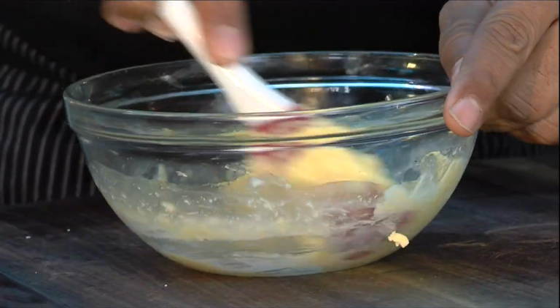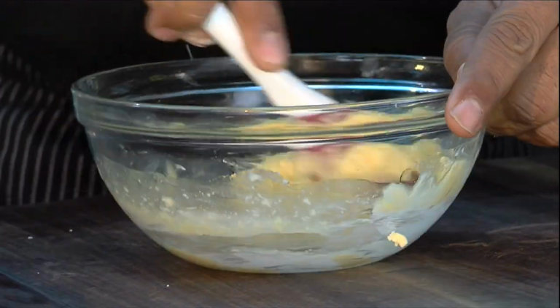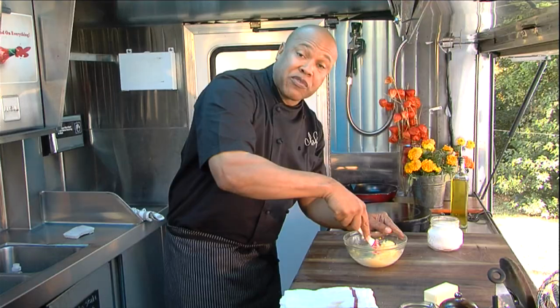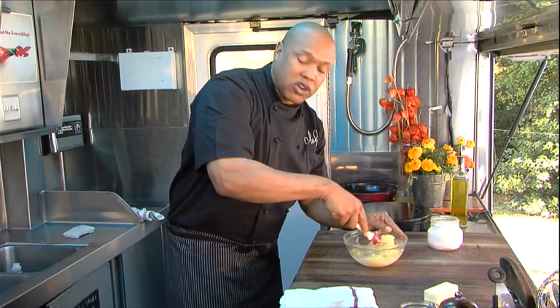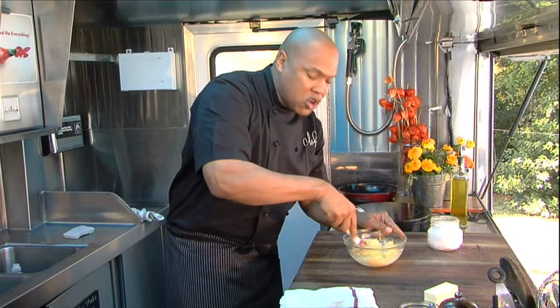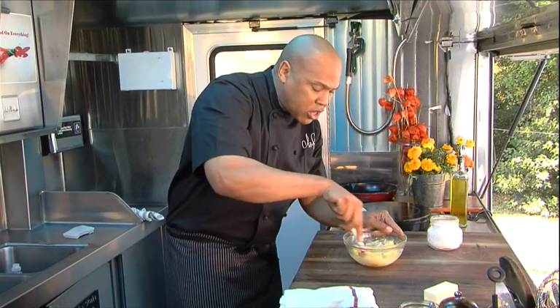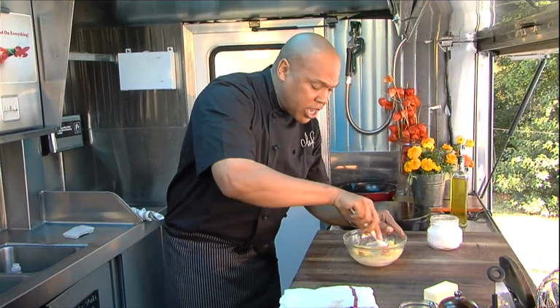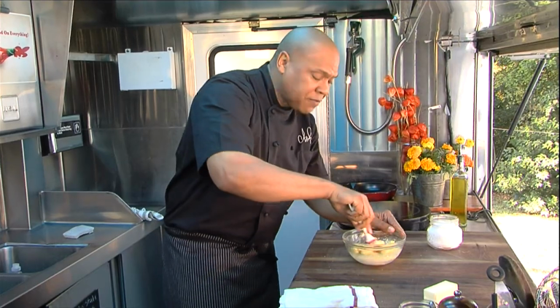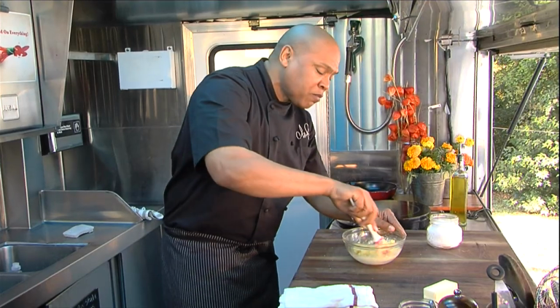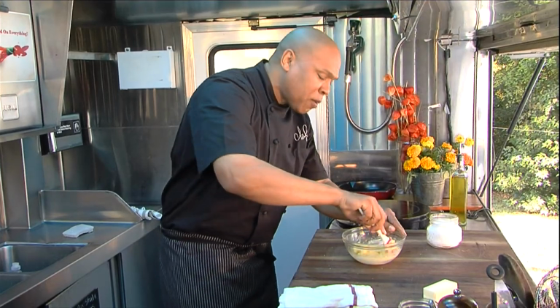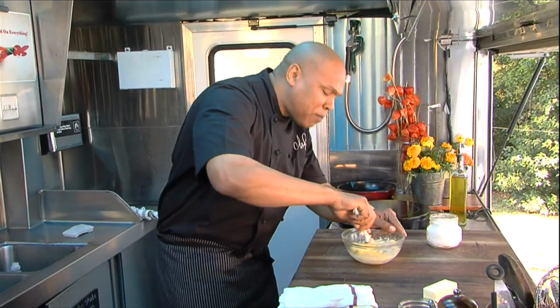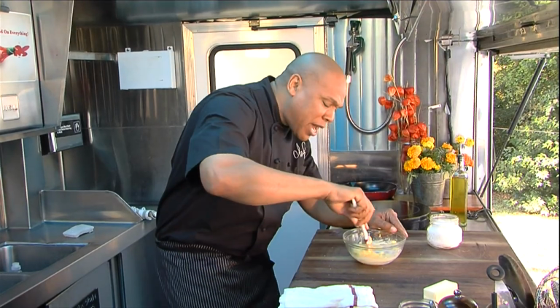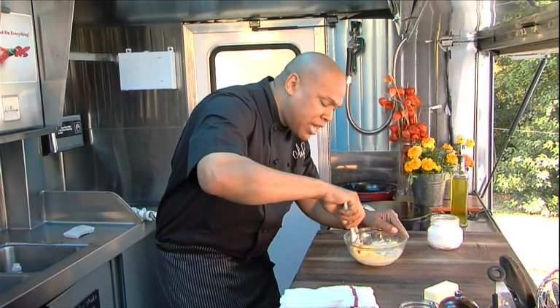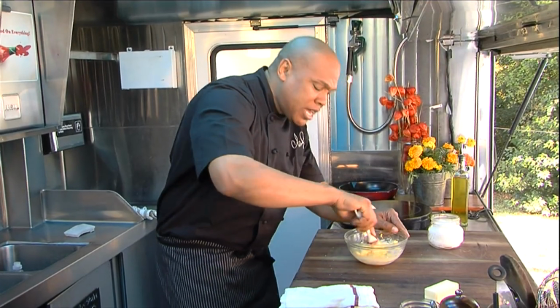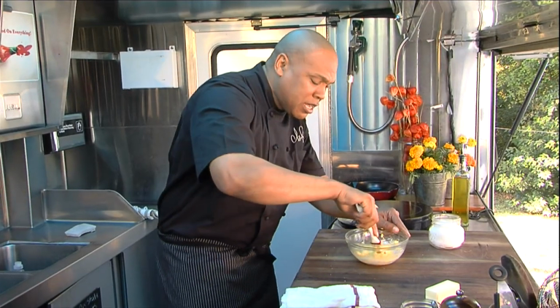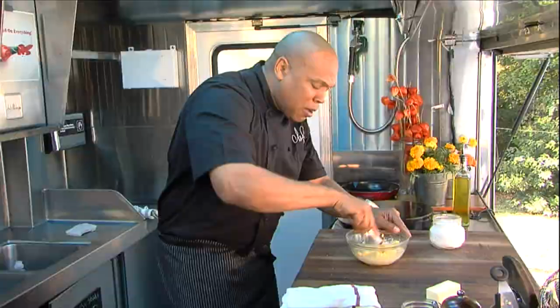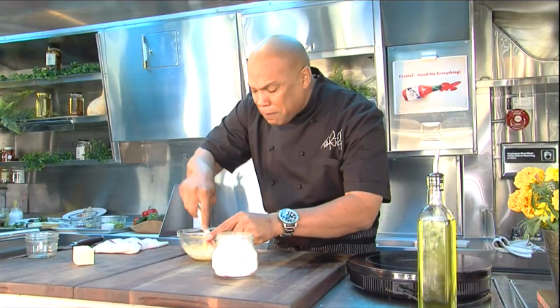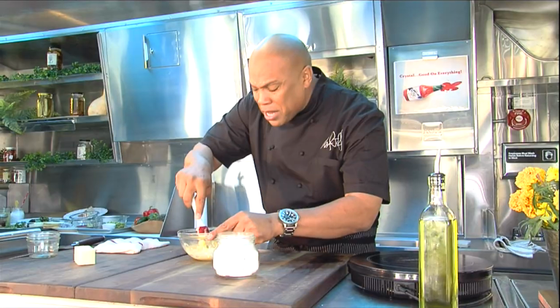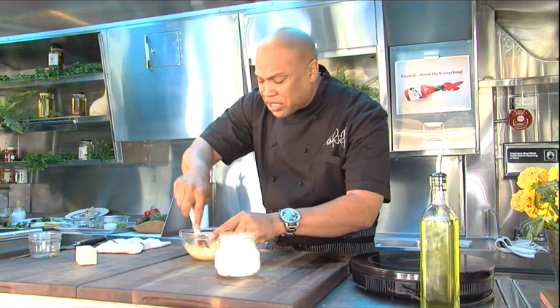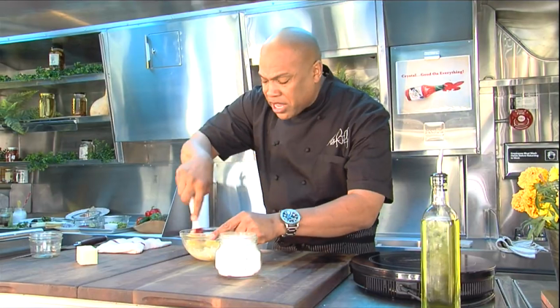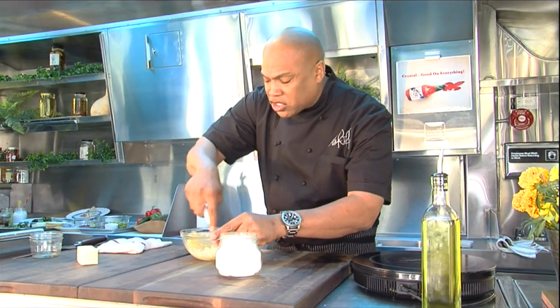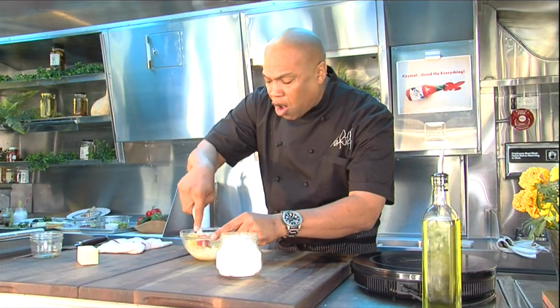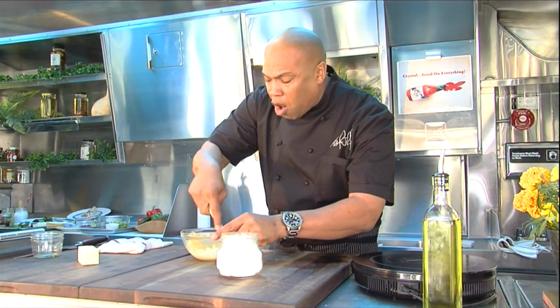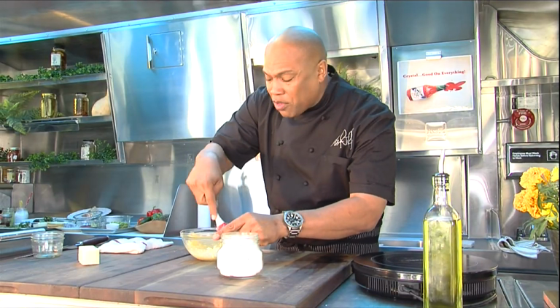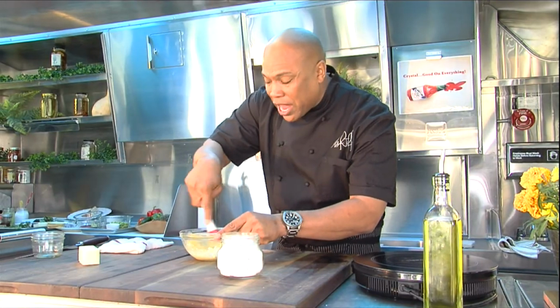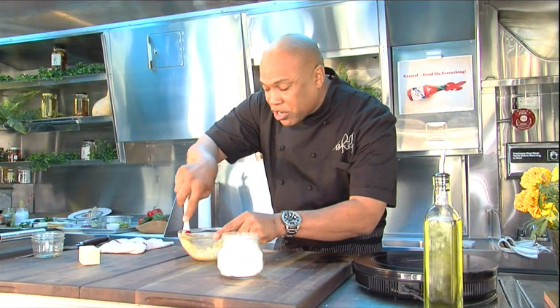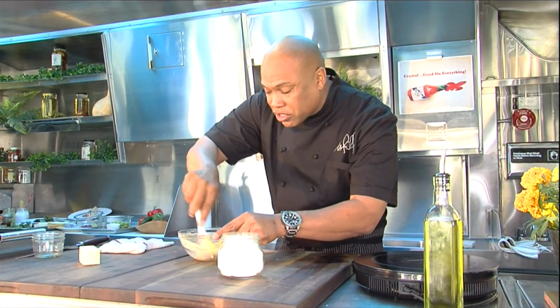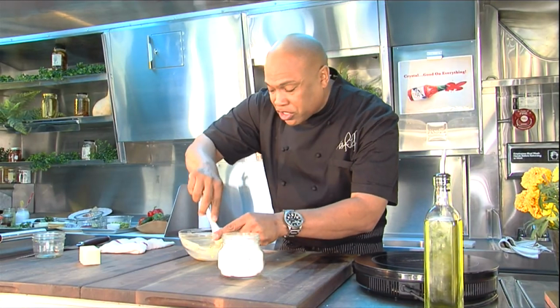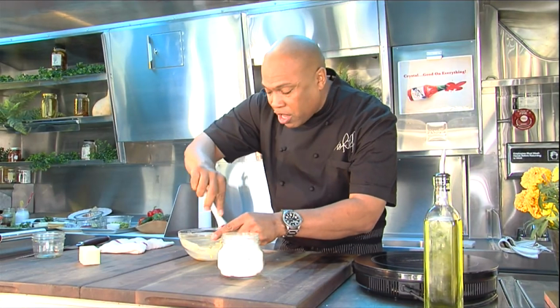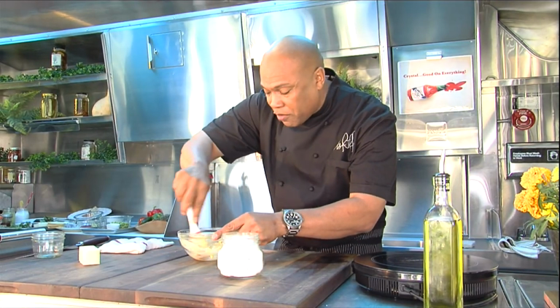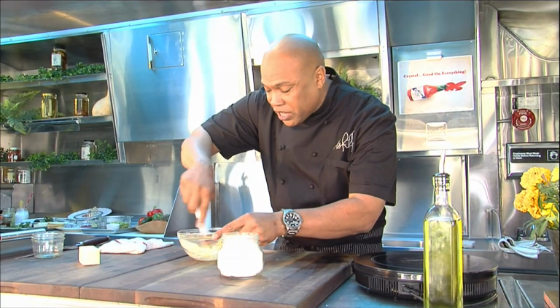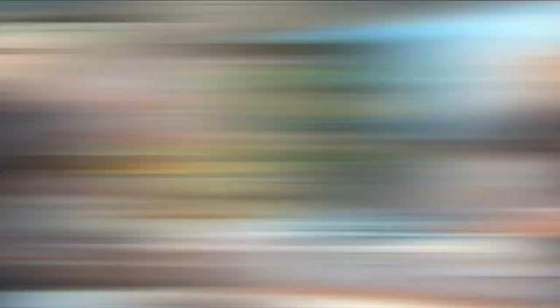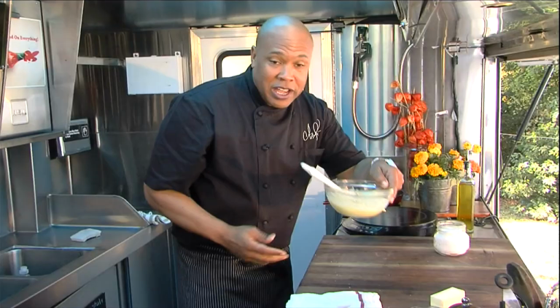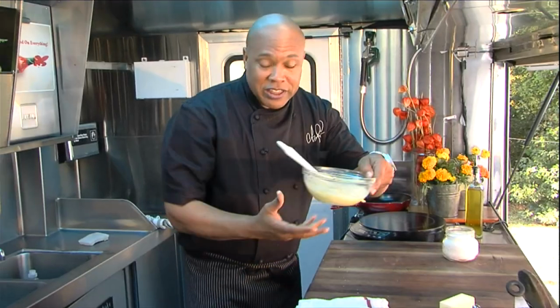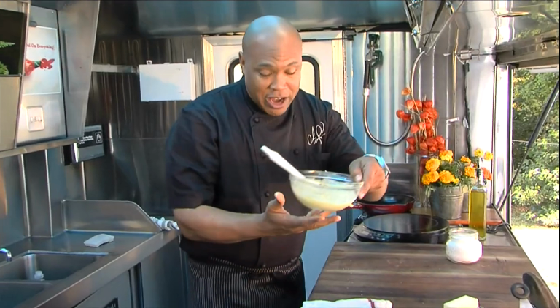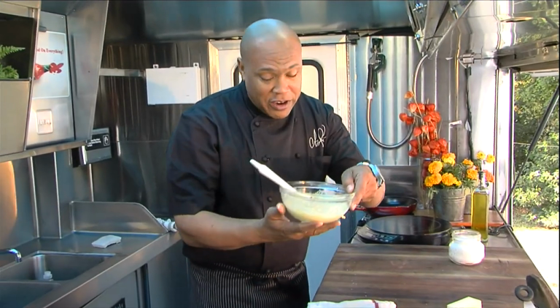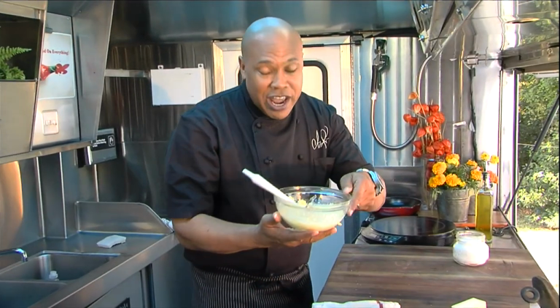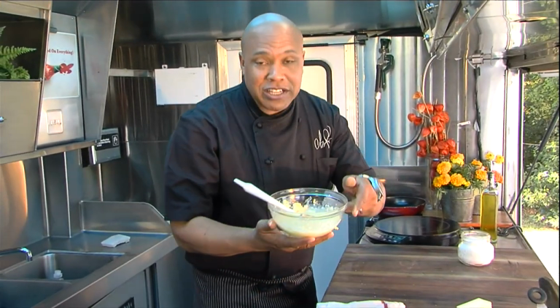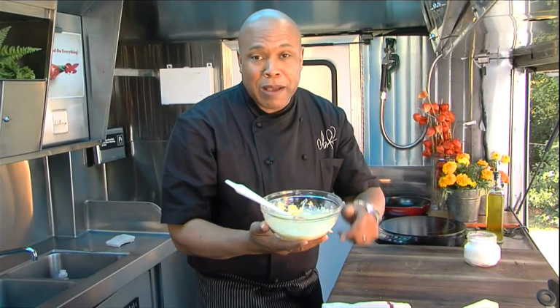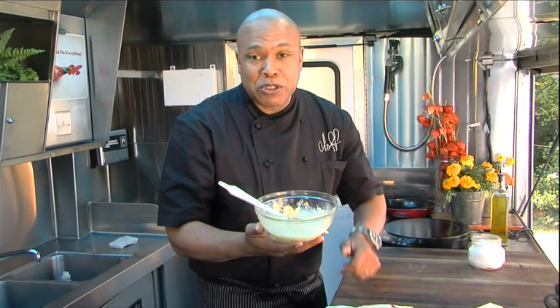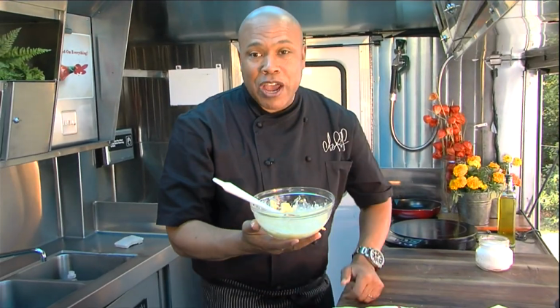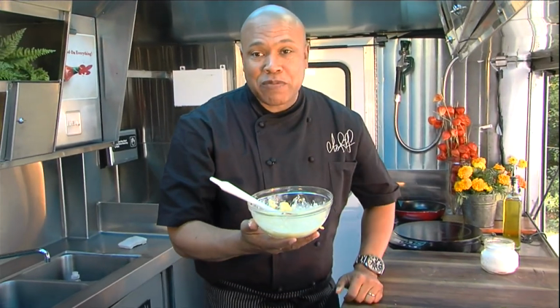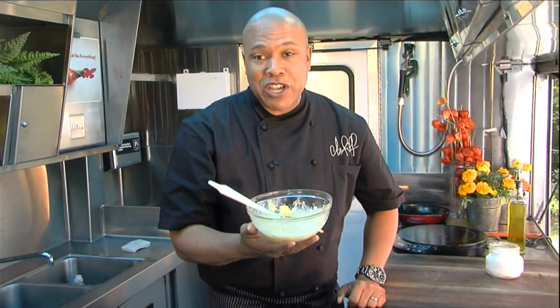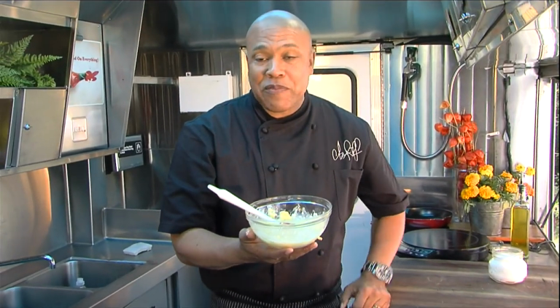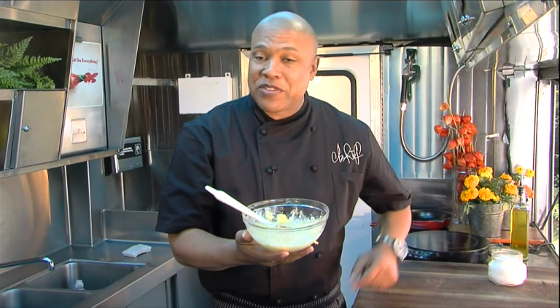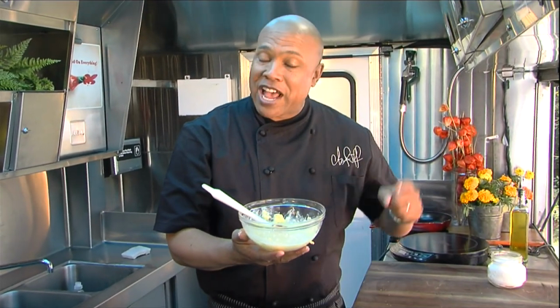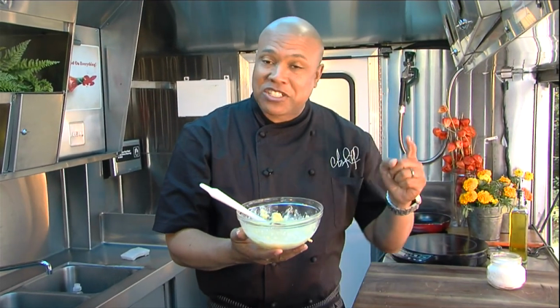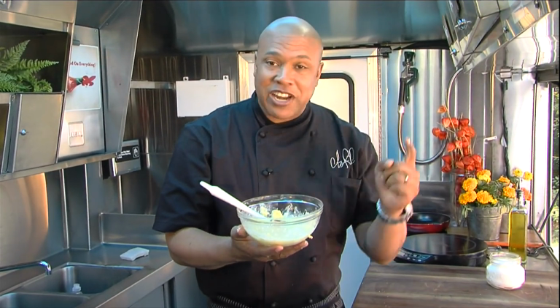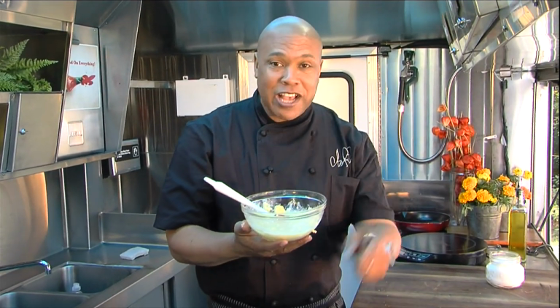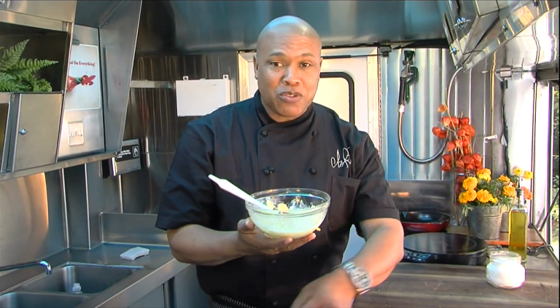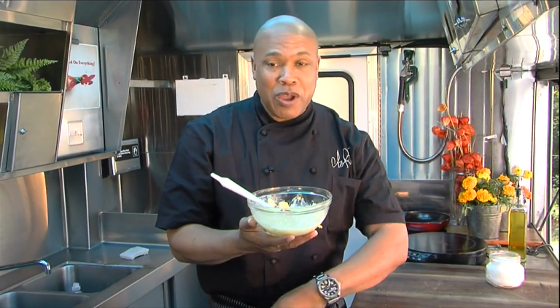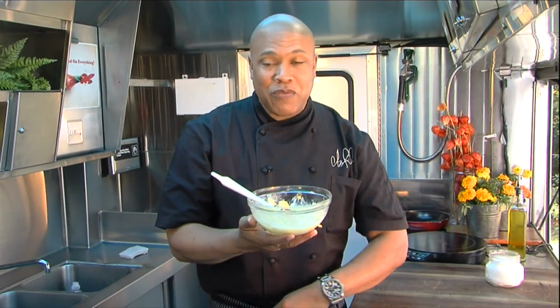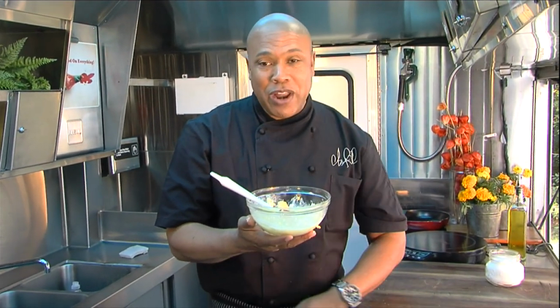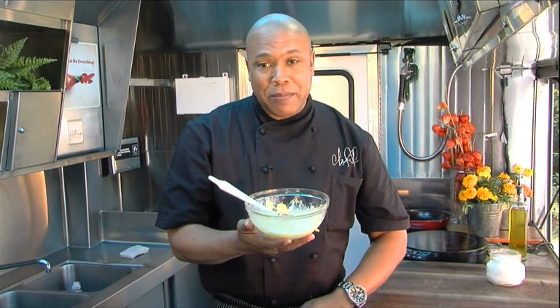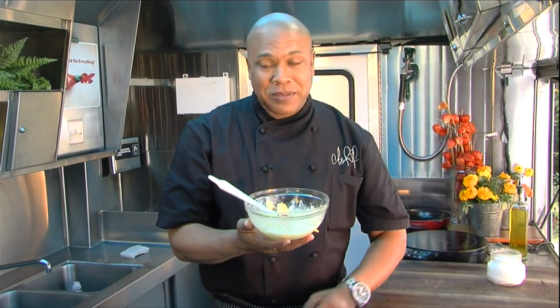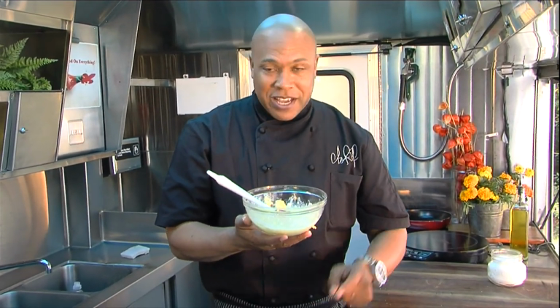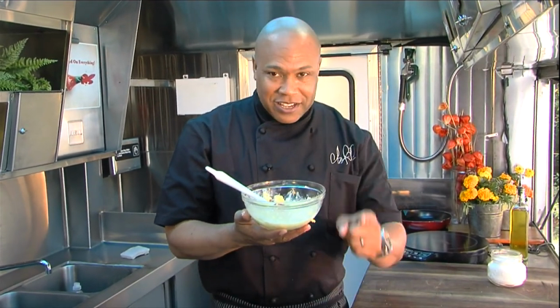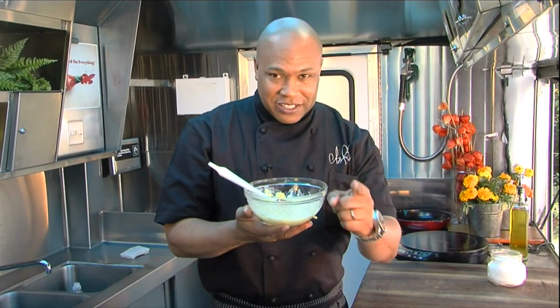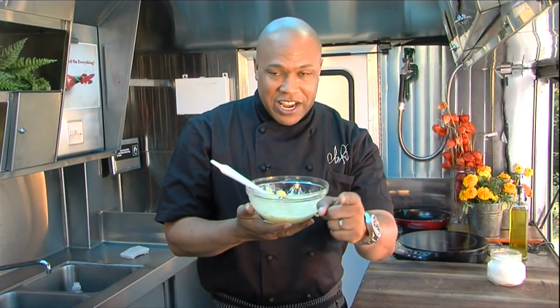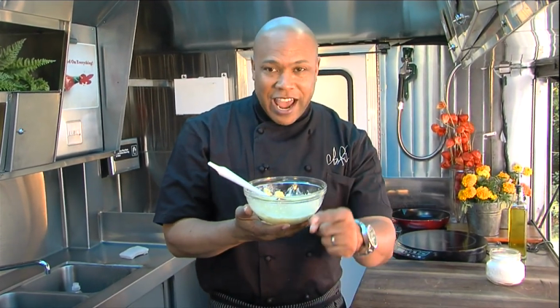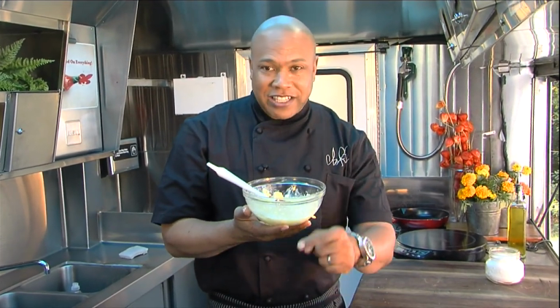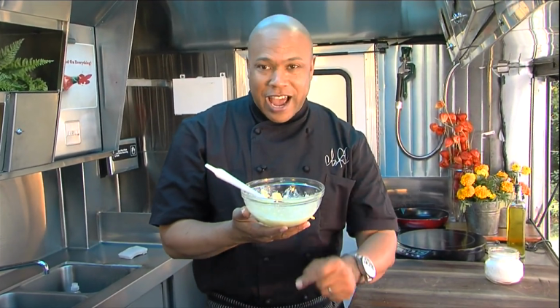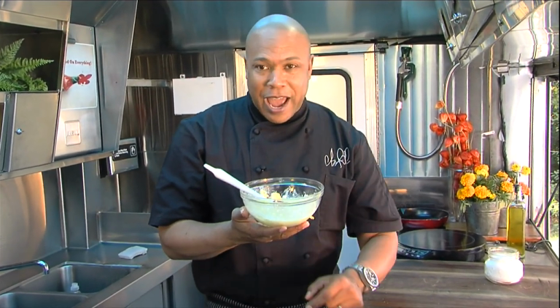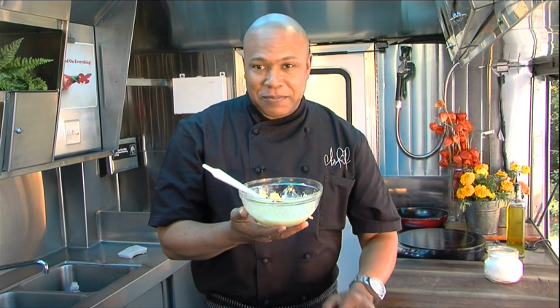It's great for cooking, baking, biscuits, all that good stuff. There it is, I'm Chef Jeff, and that's today's quick flip. See you next time.